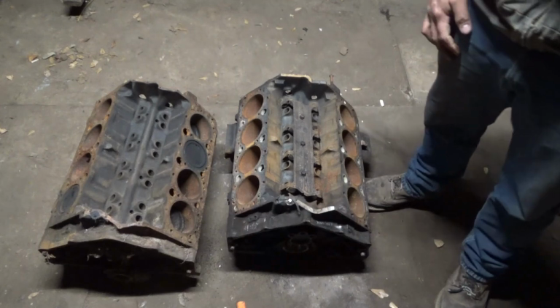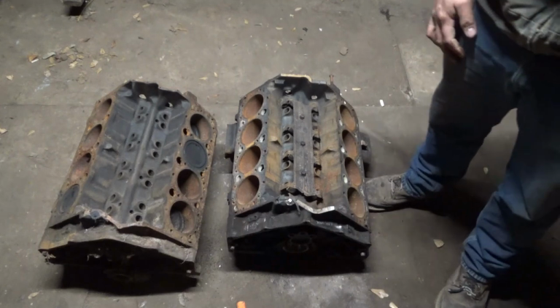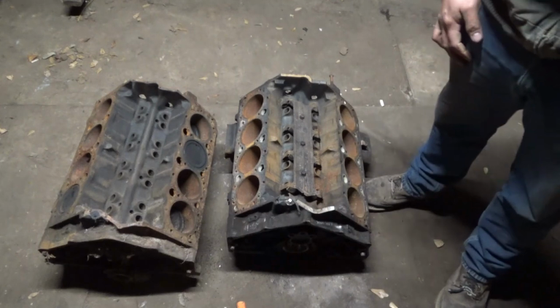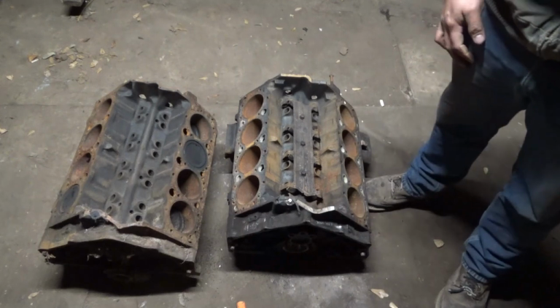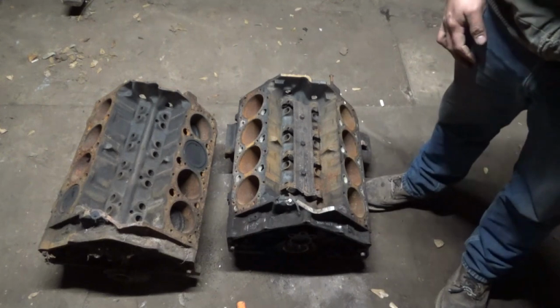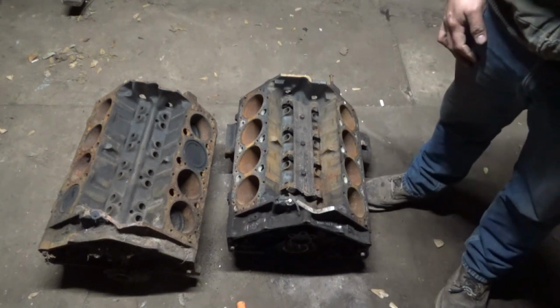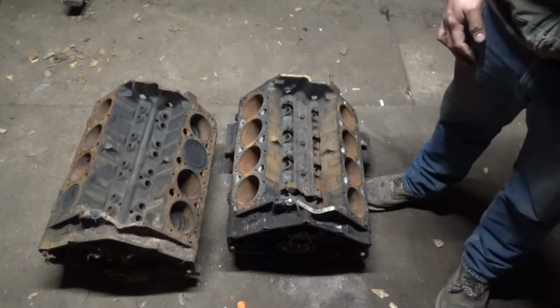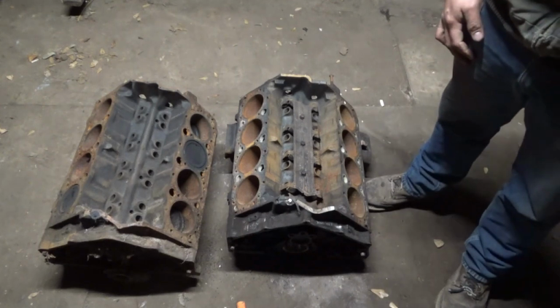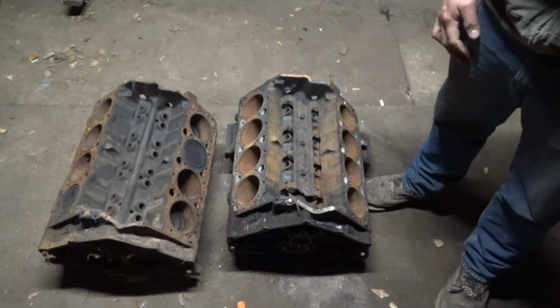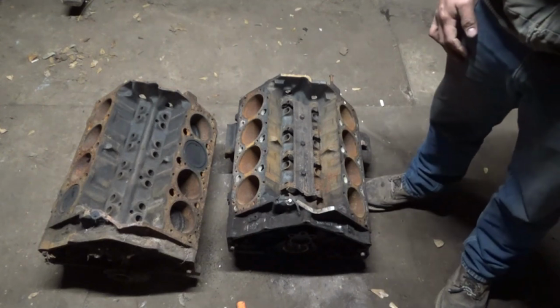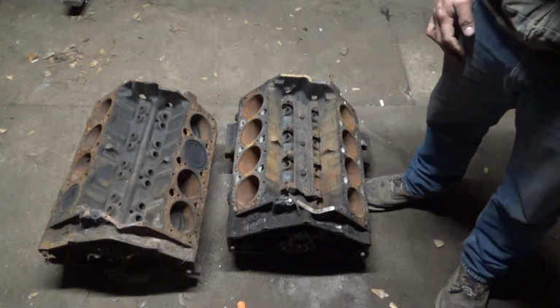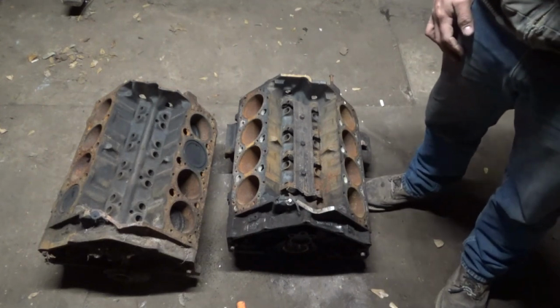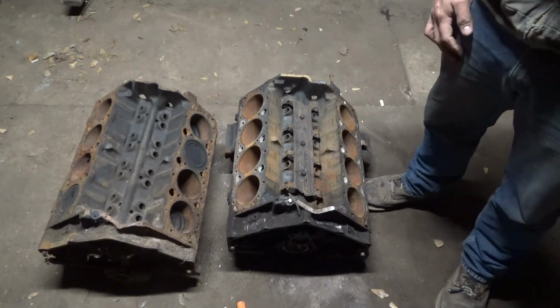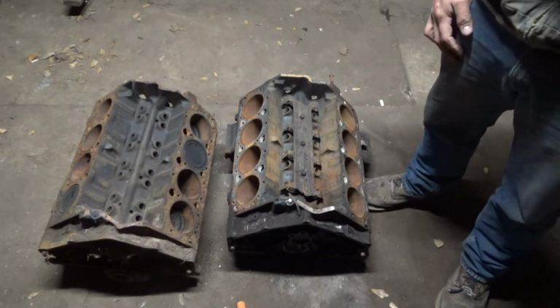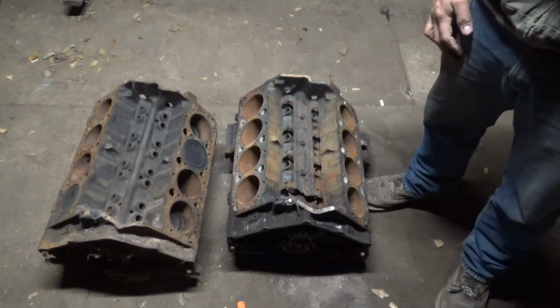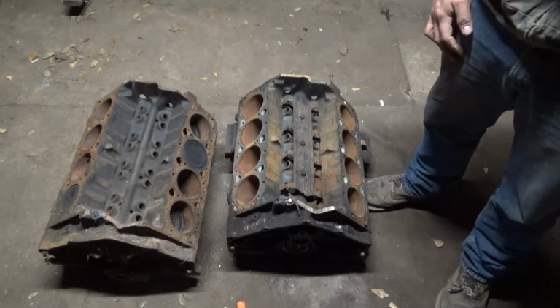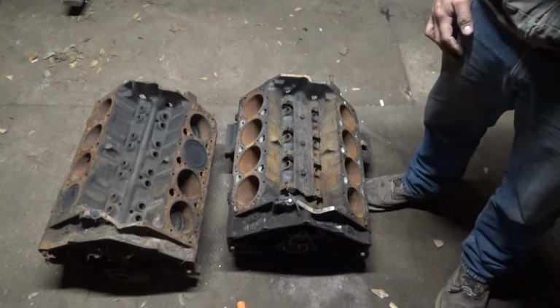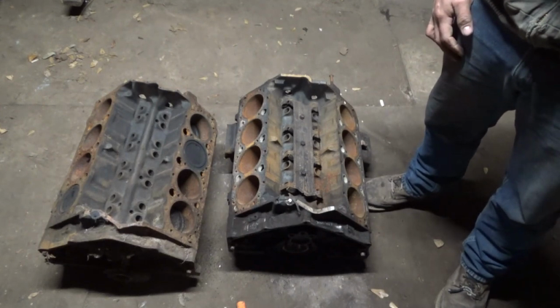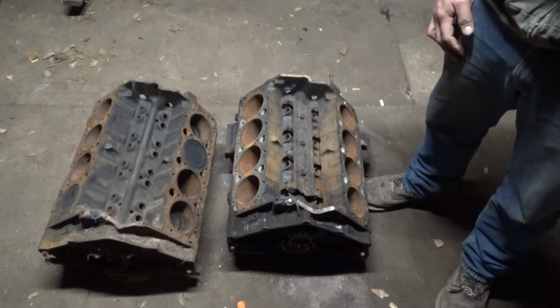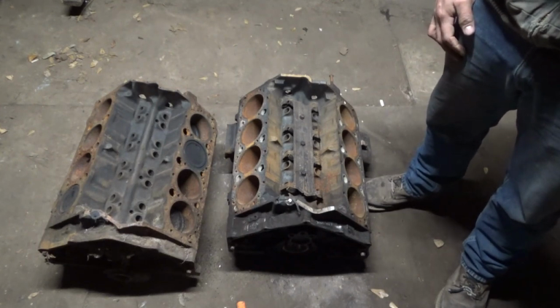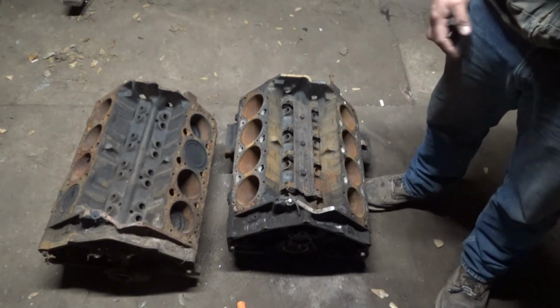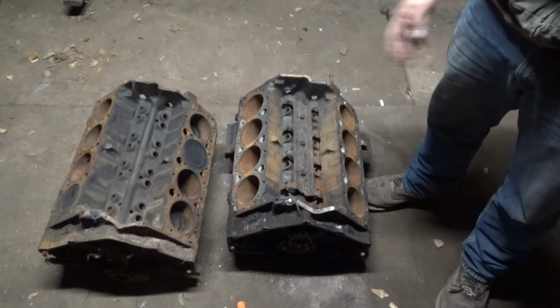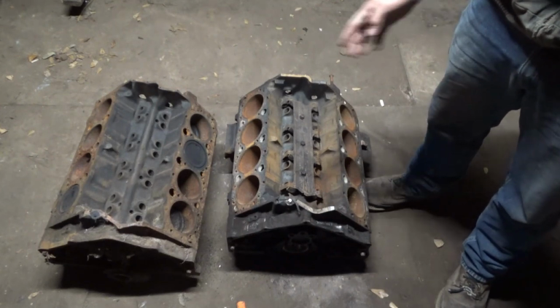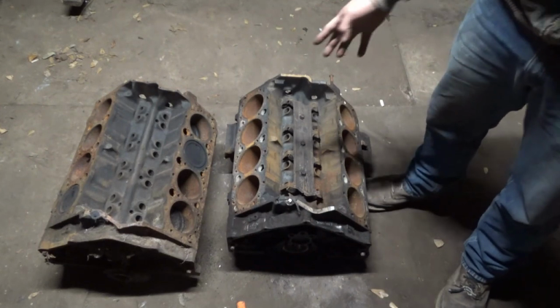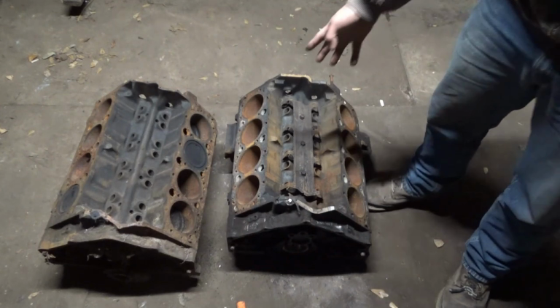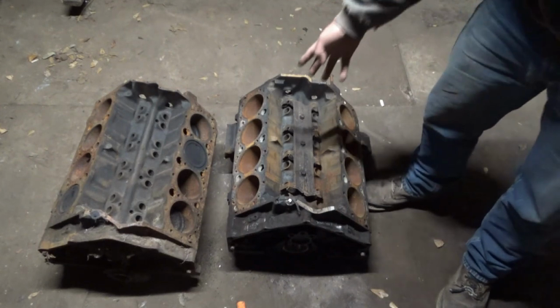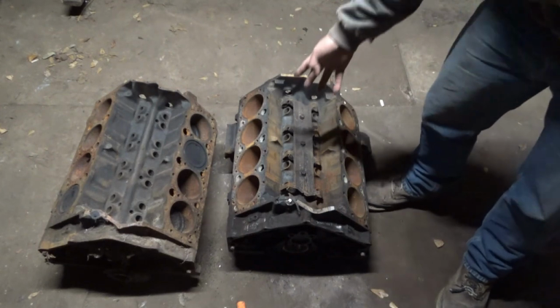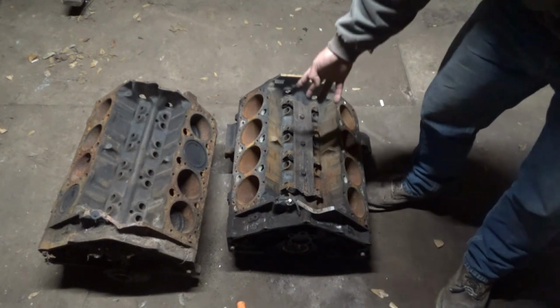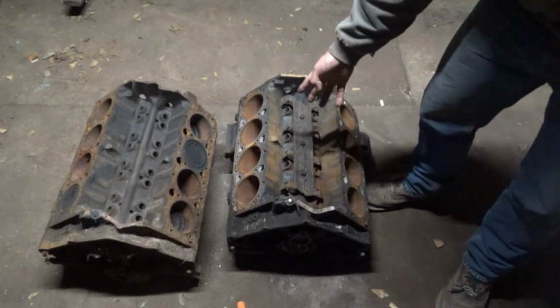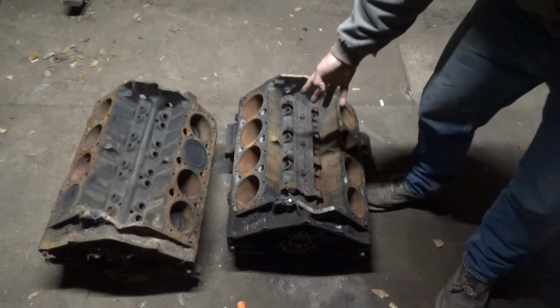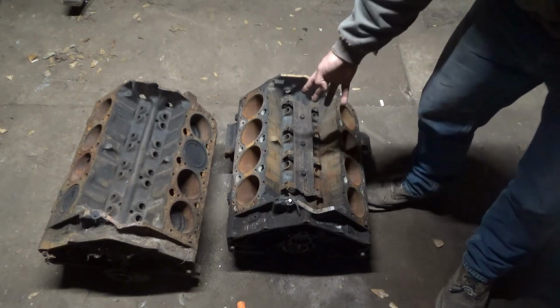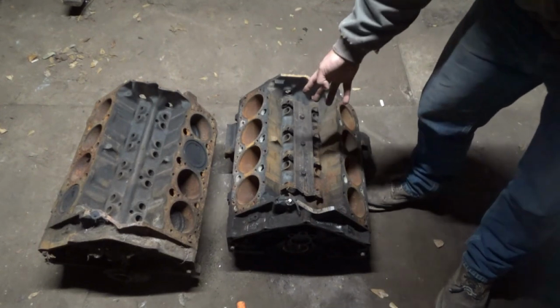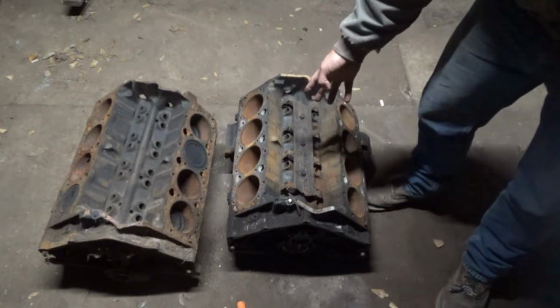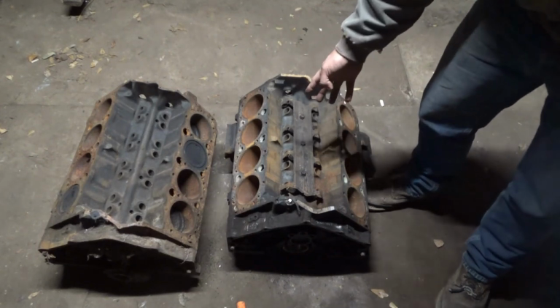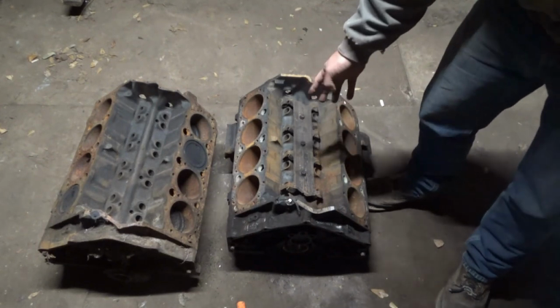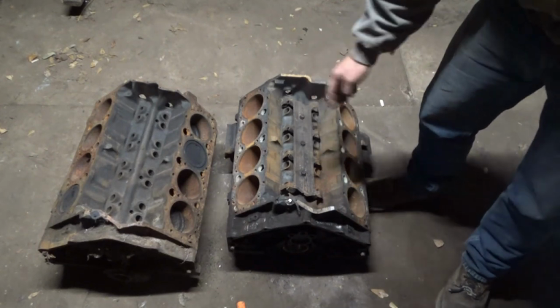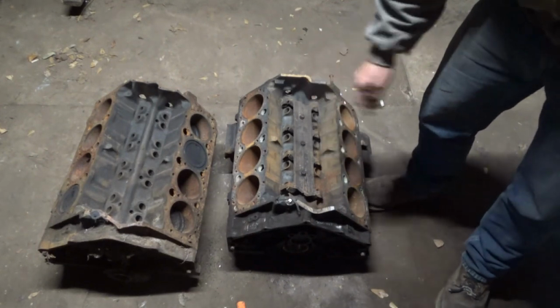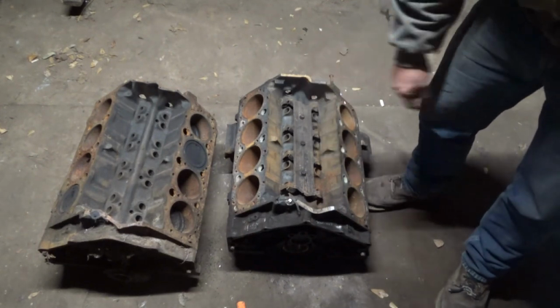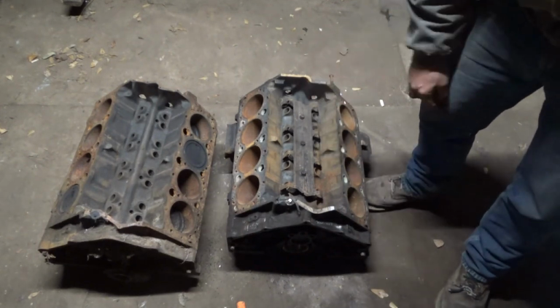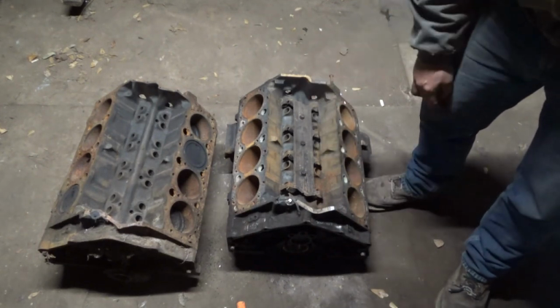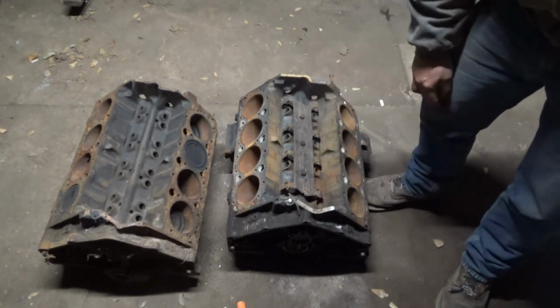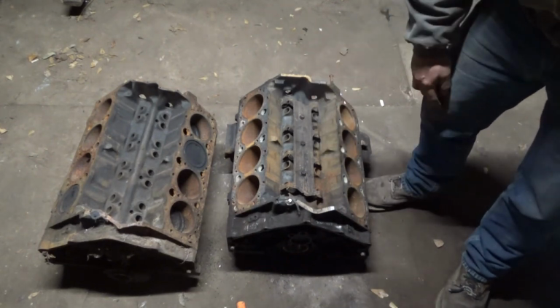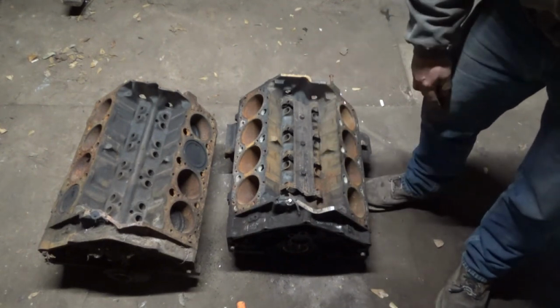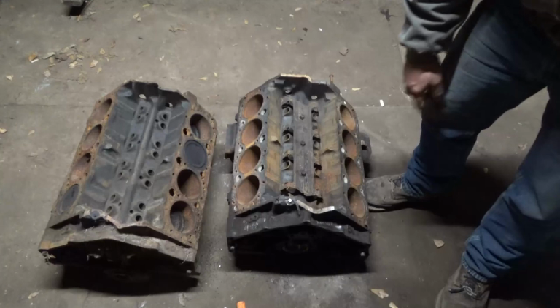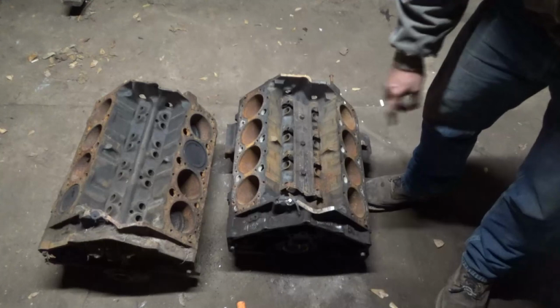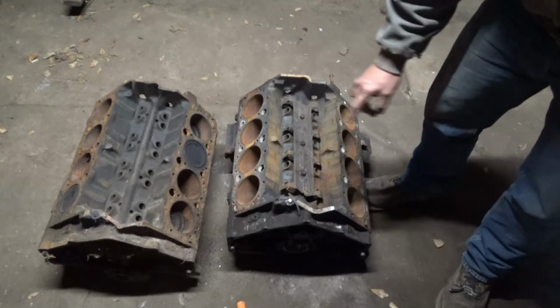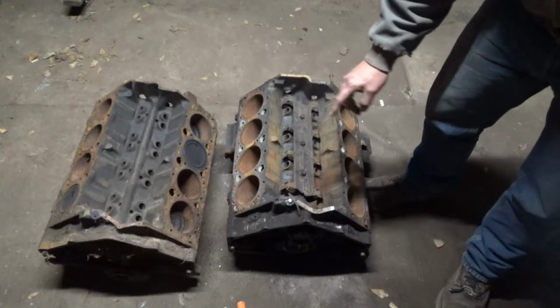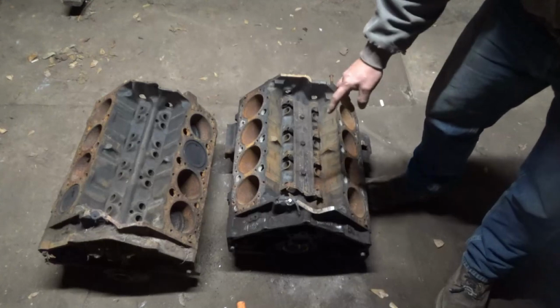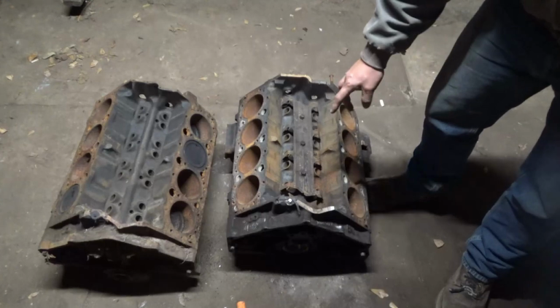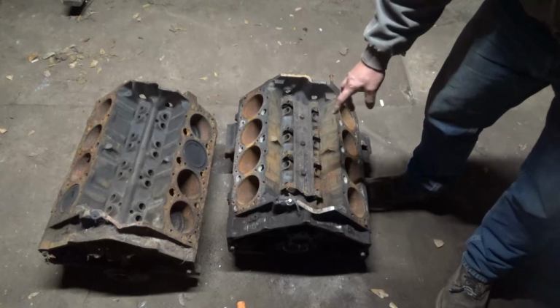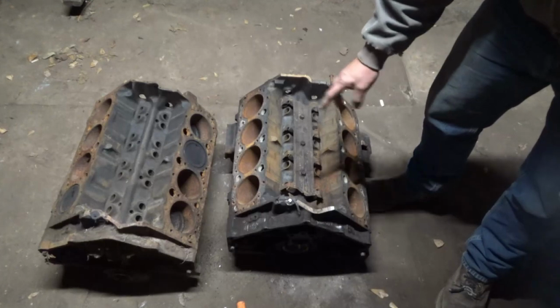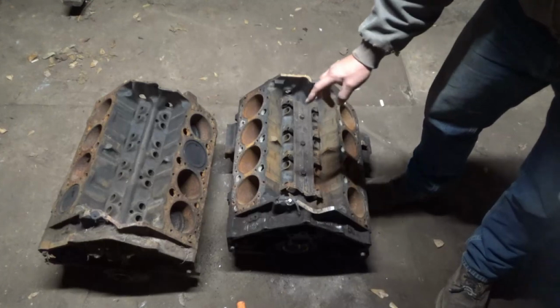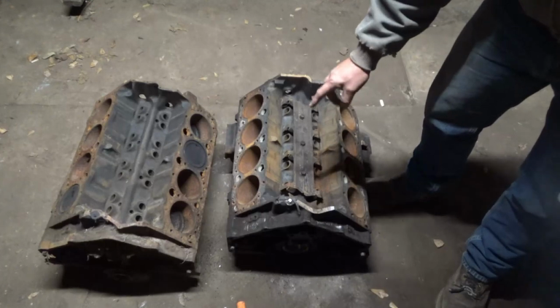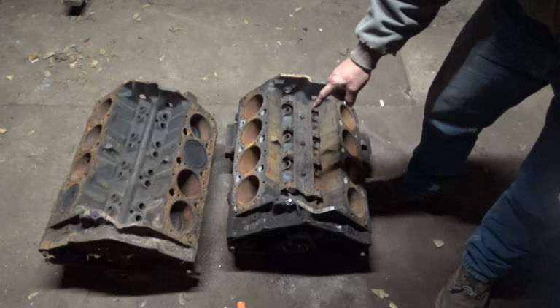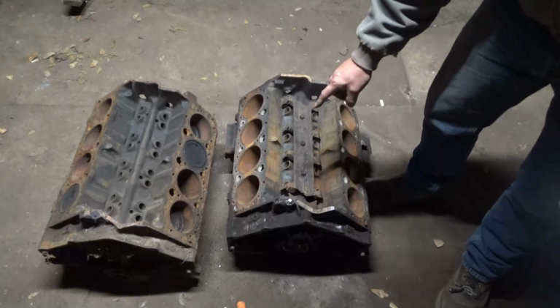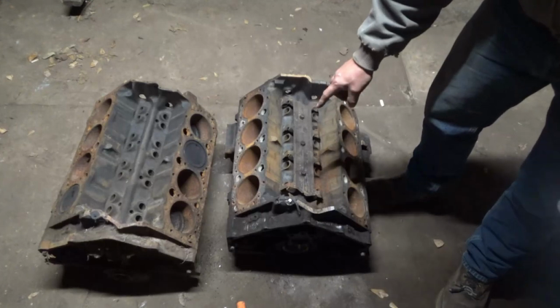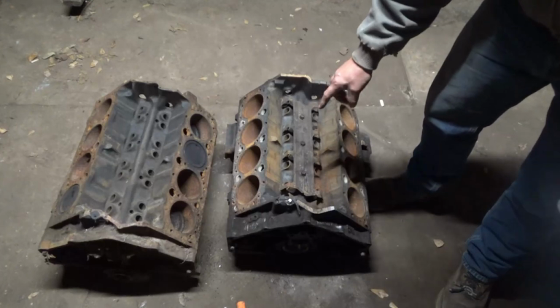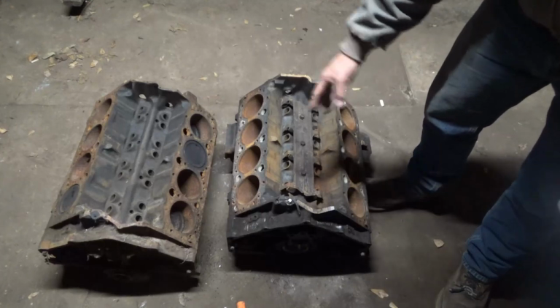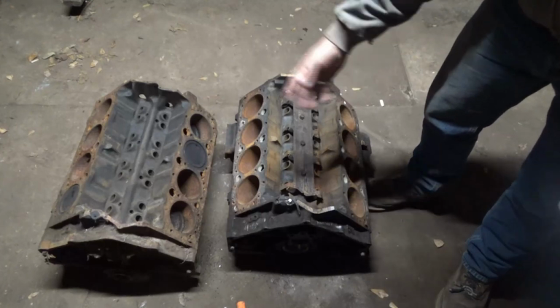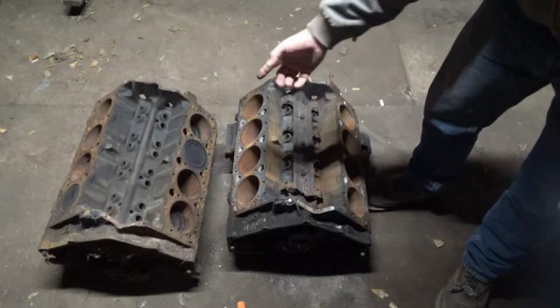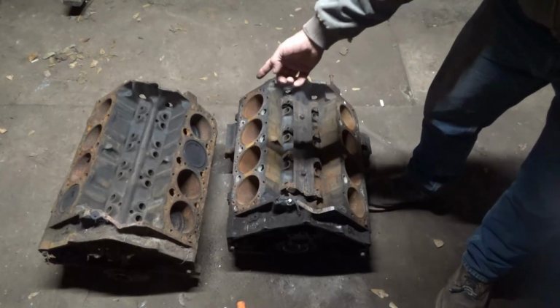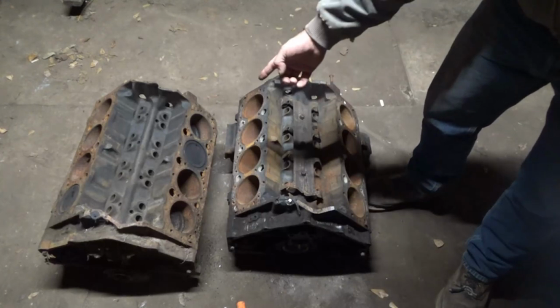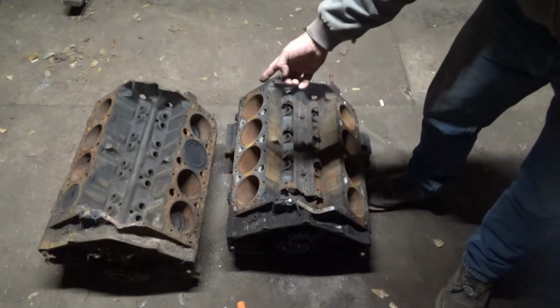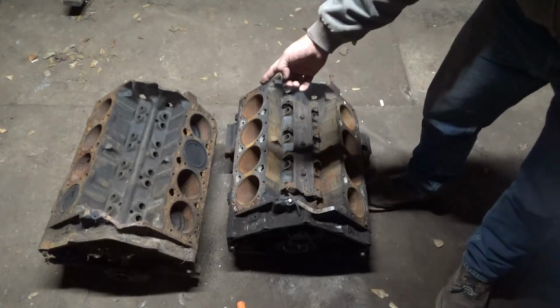I have two 305 Chevy small blocks right here. One is a factory roller and one isn't.